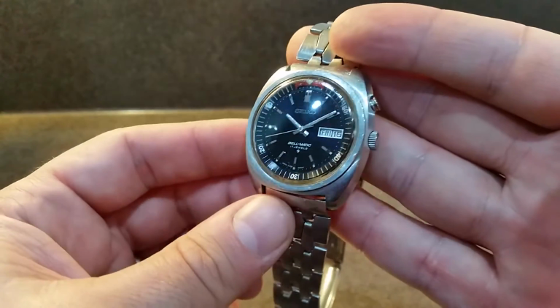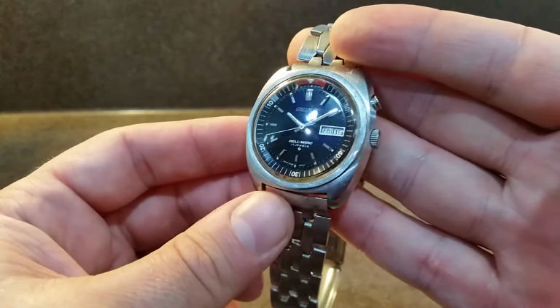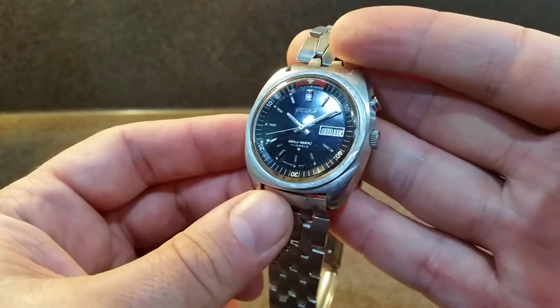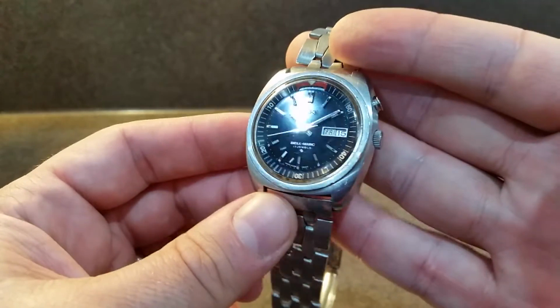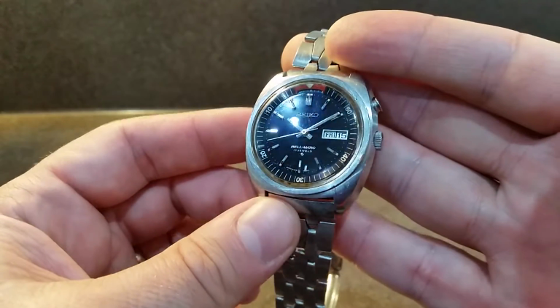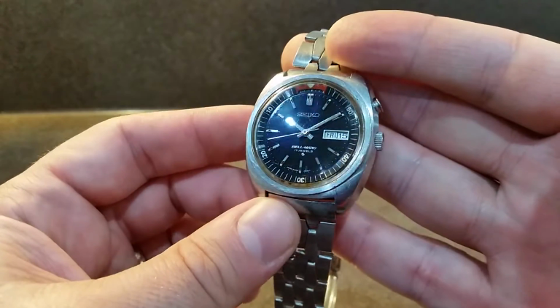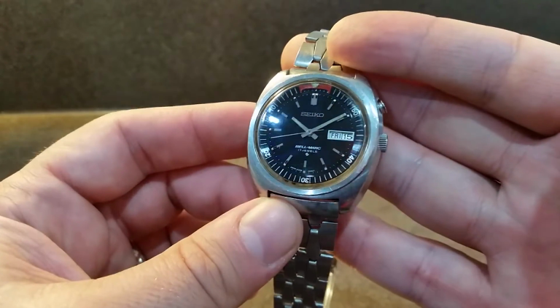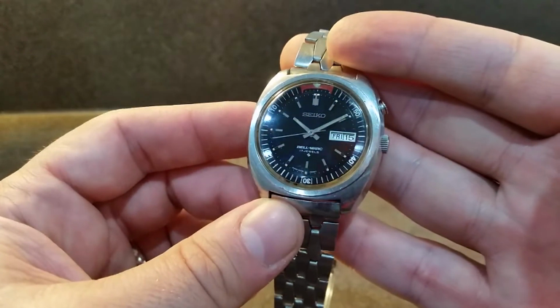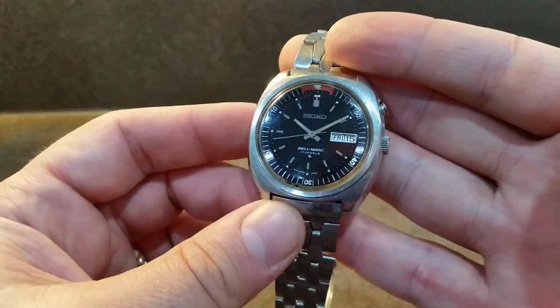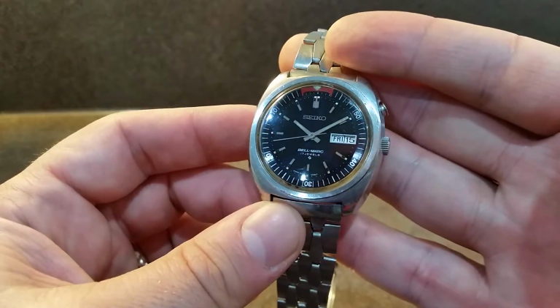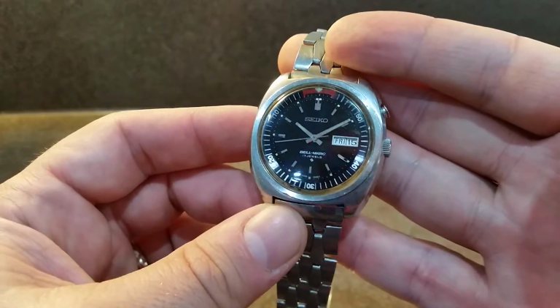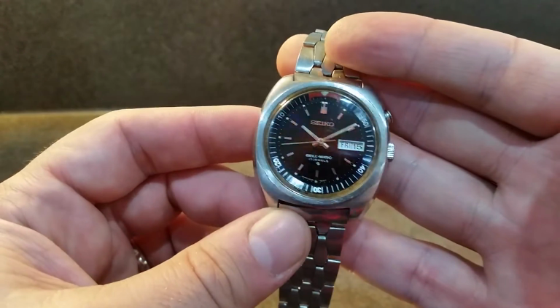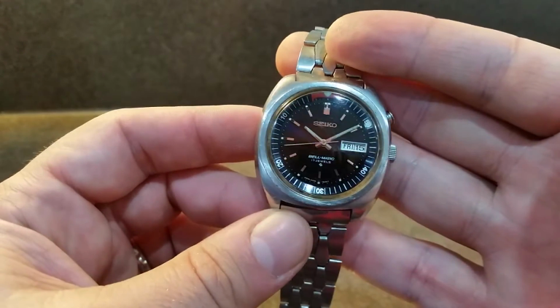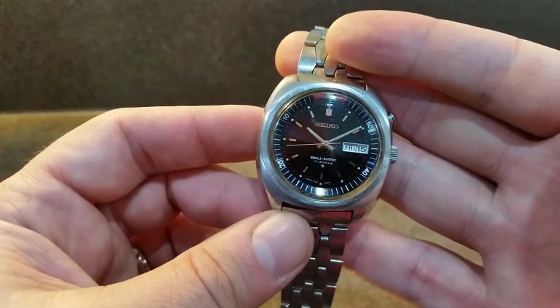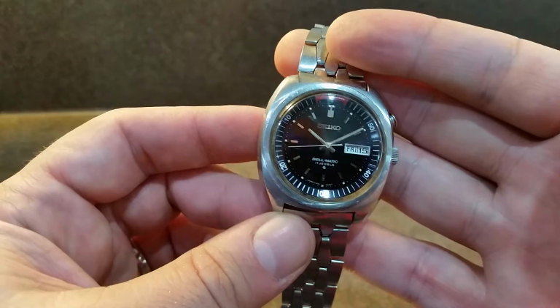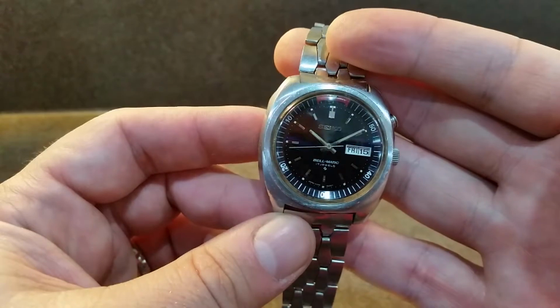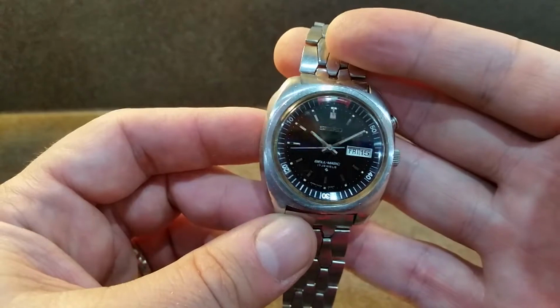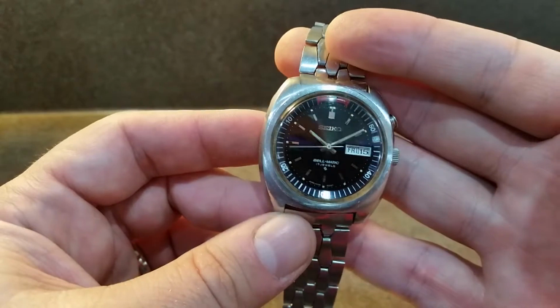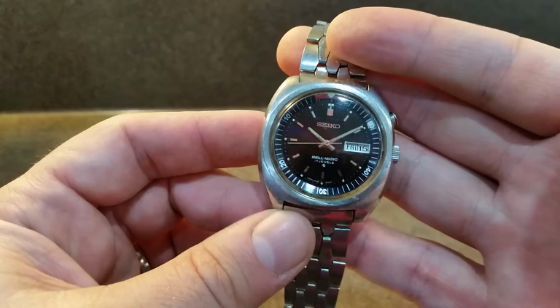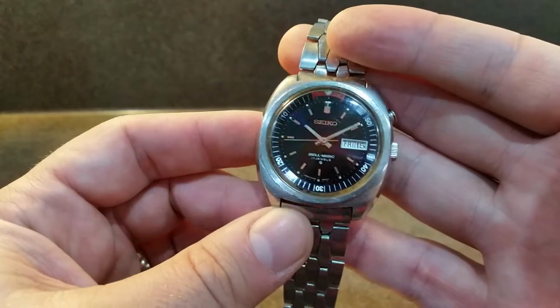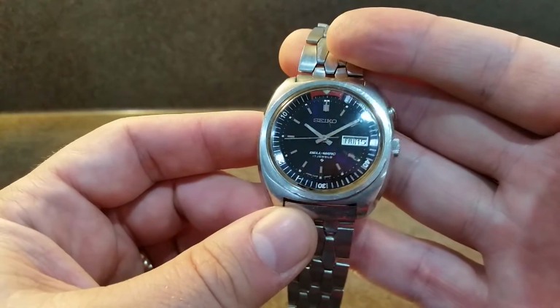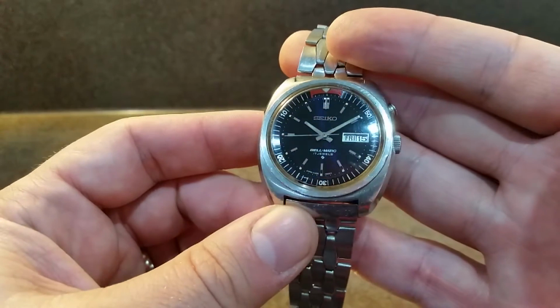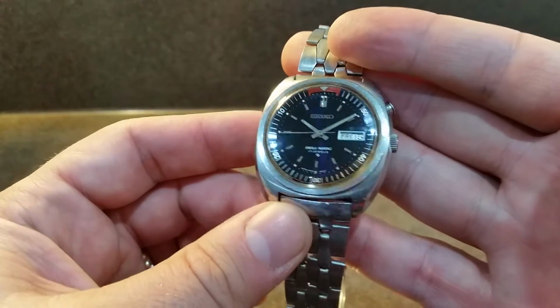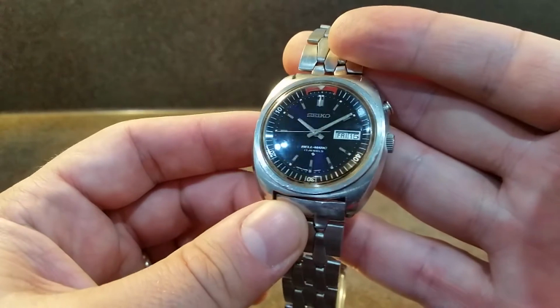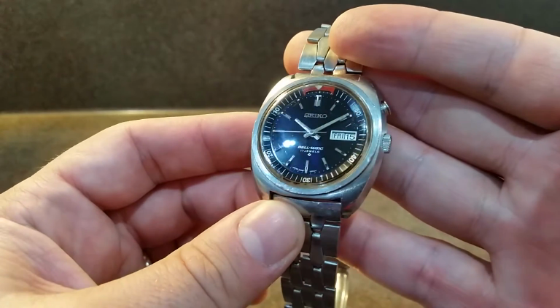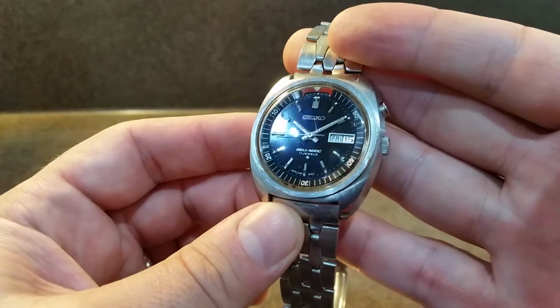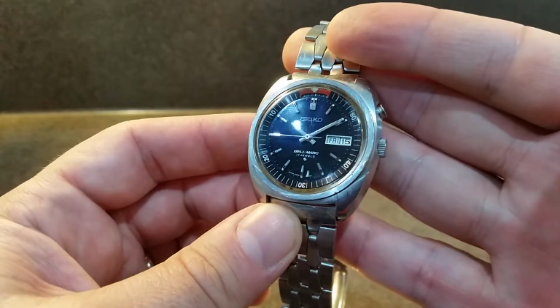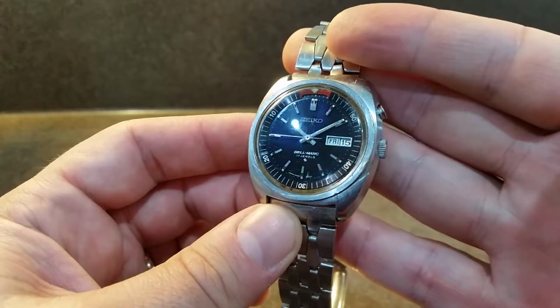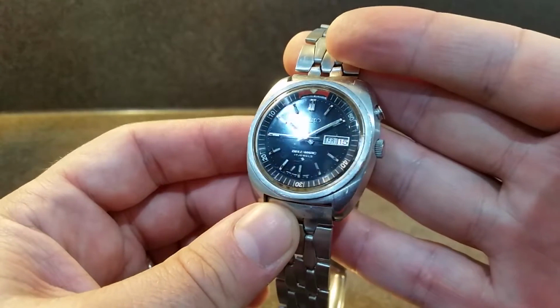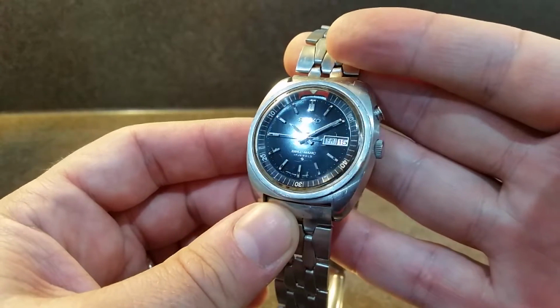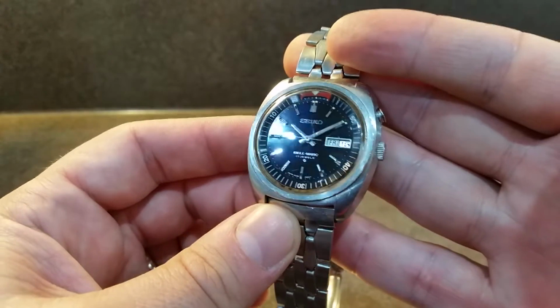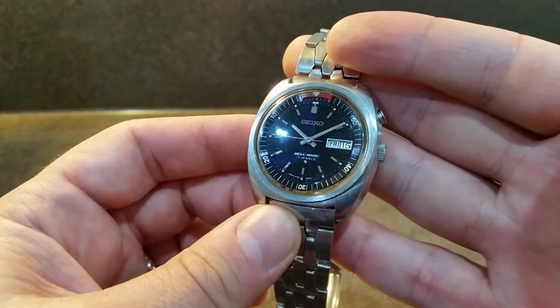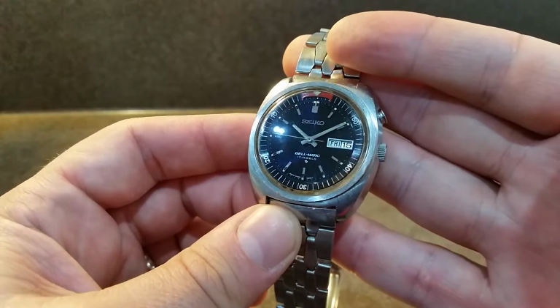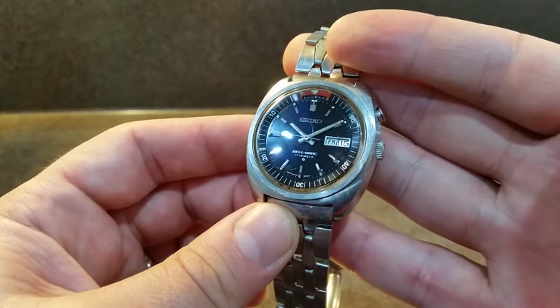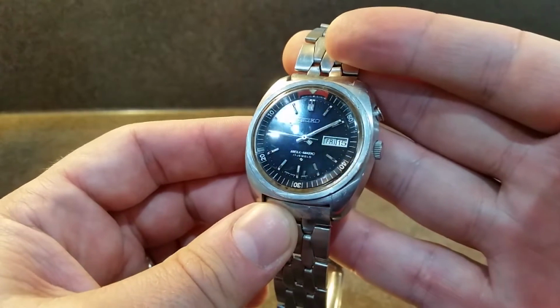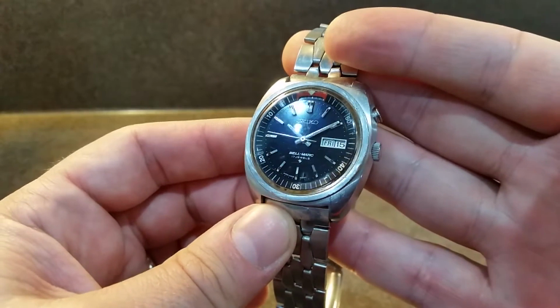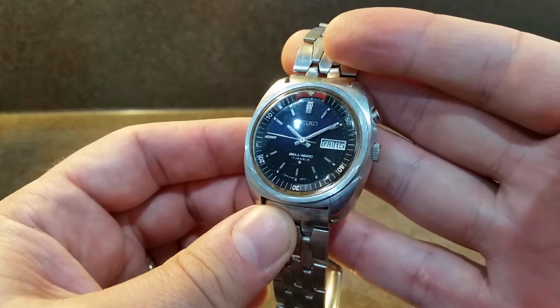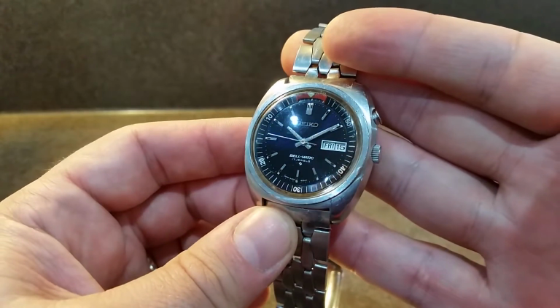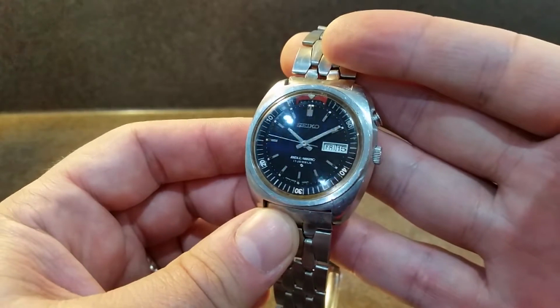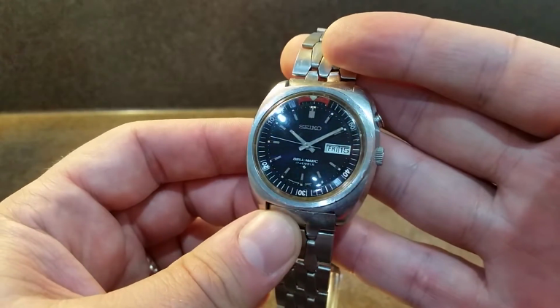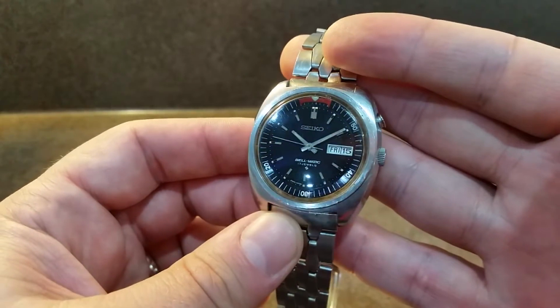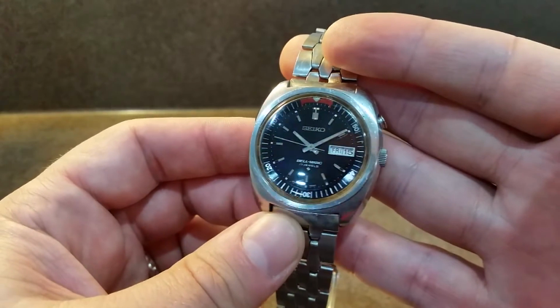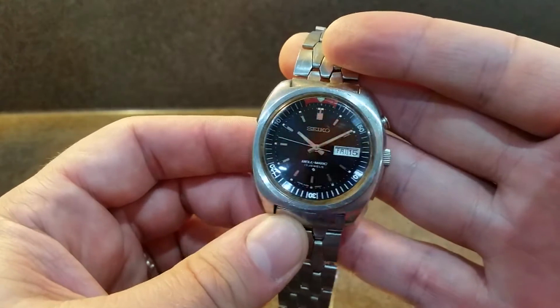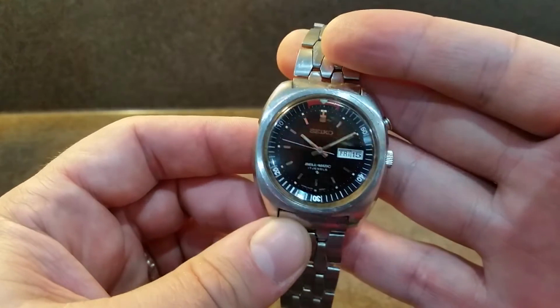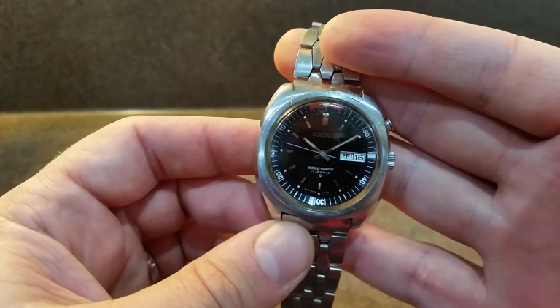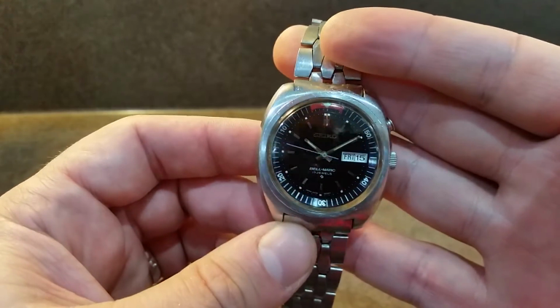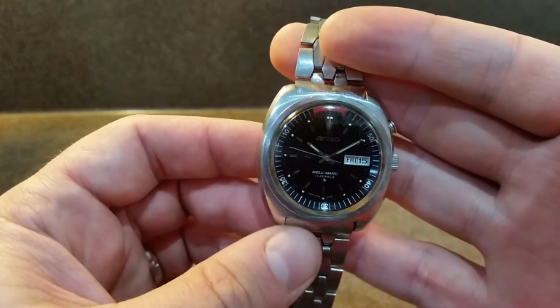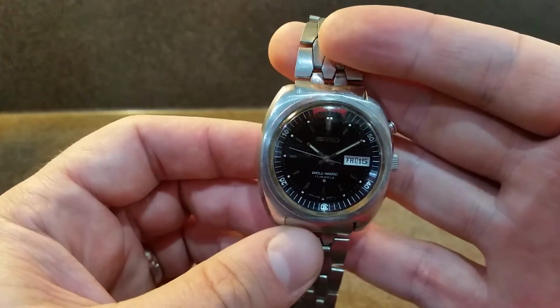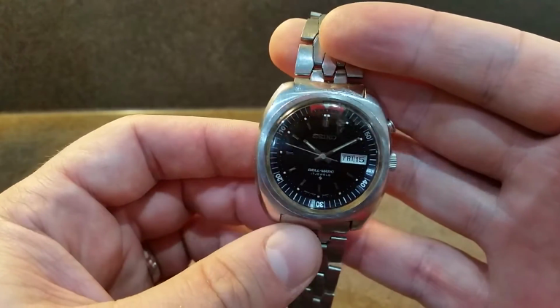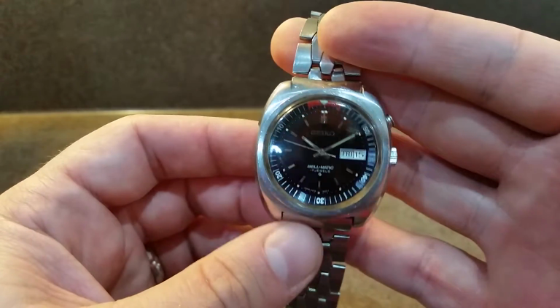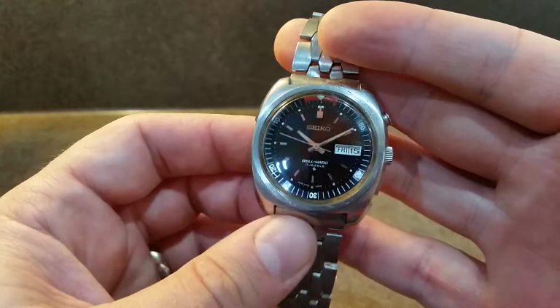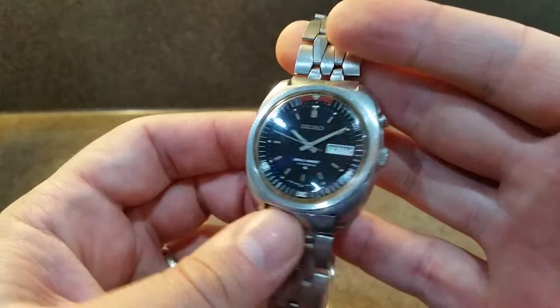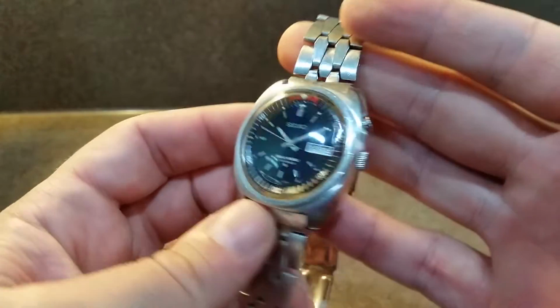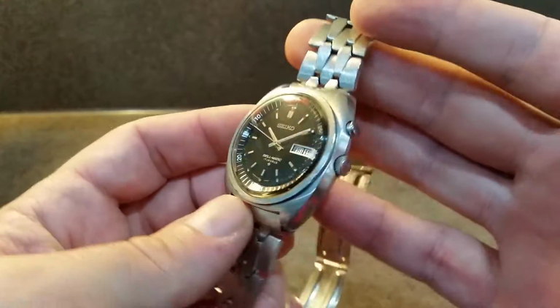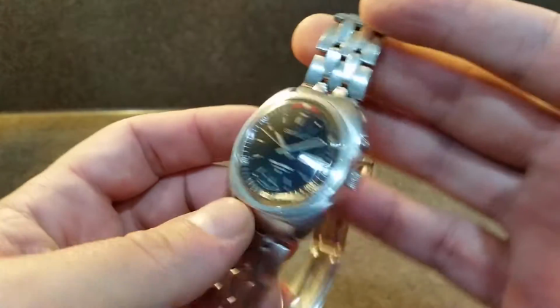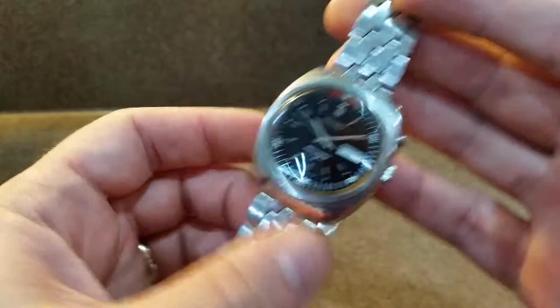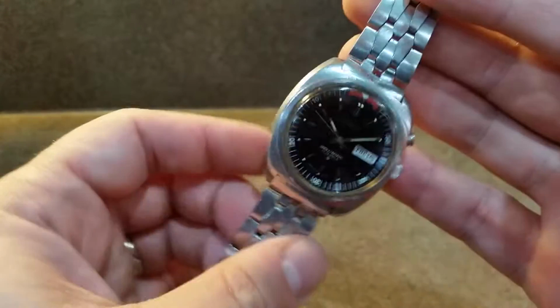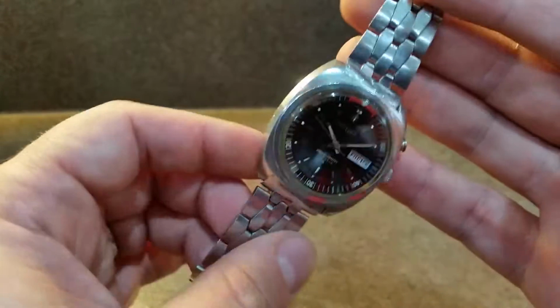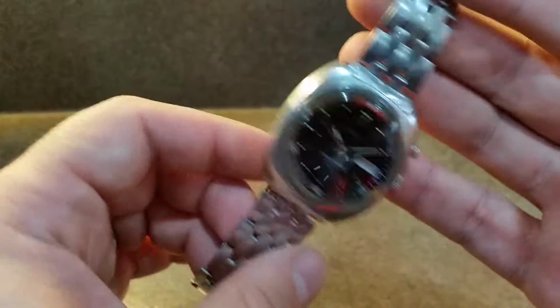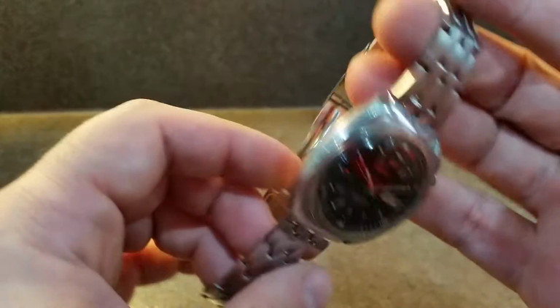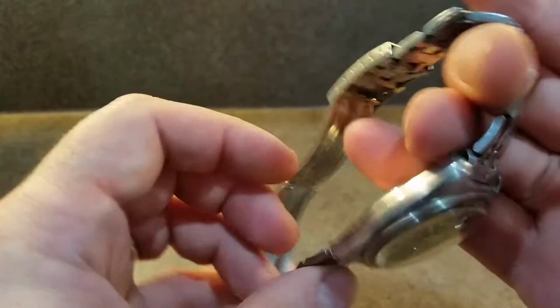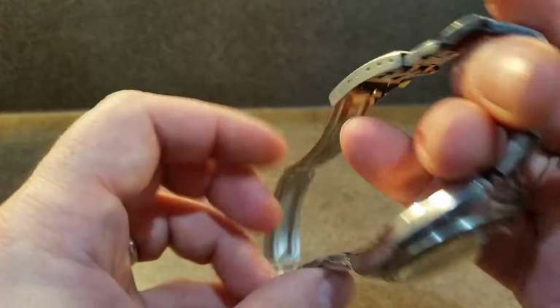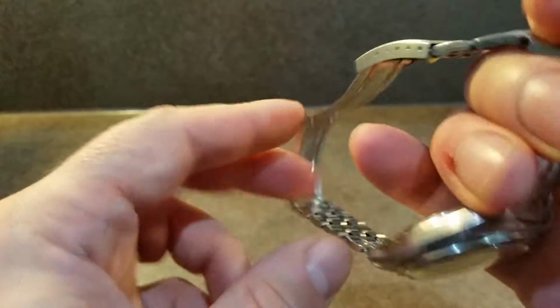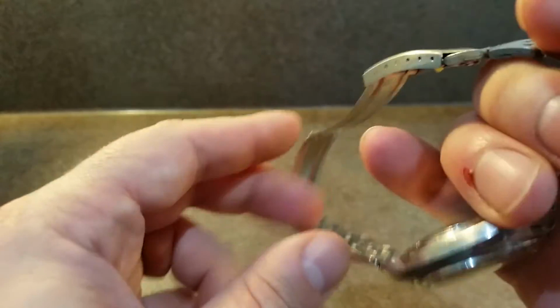The dial is black in most lights but you'll see there's this hint of blue there. Very nice touch.